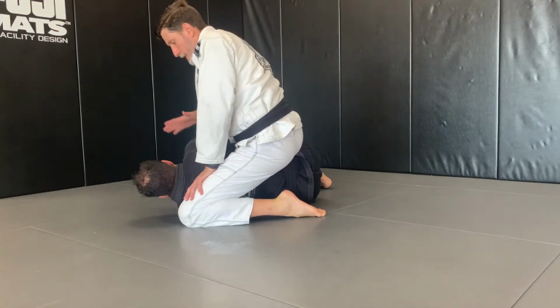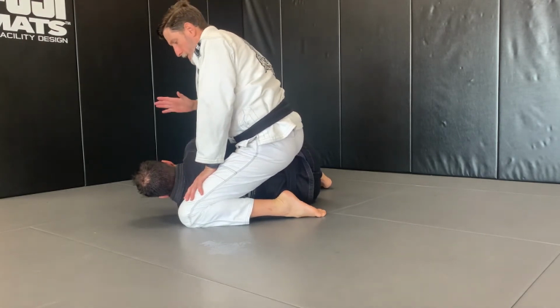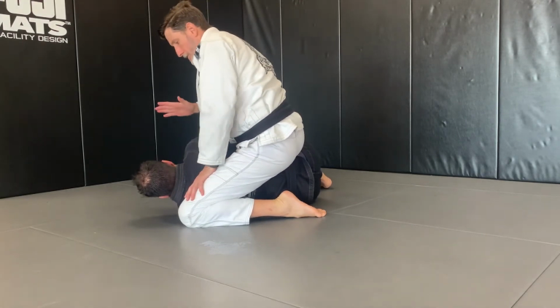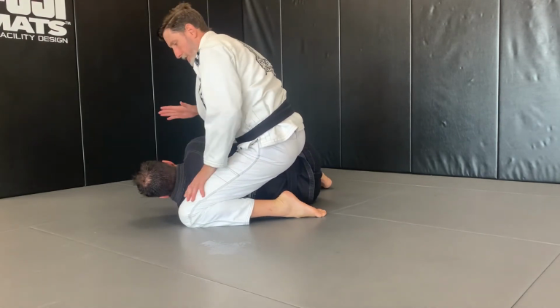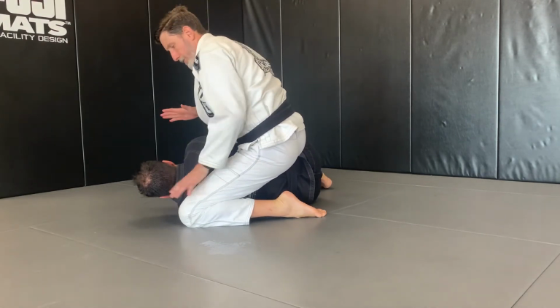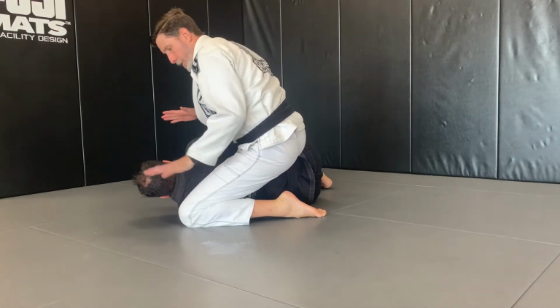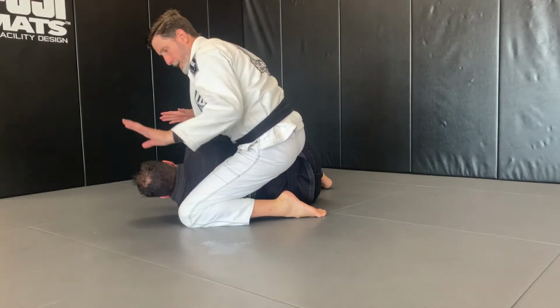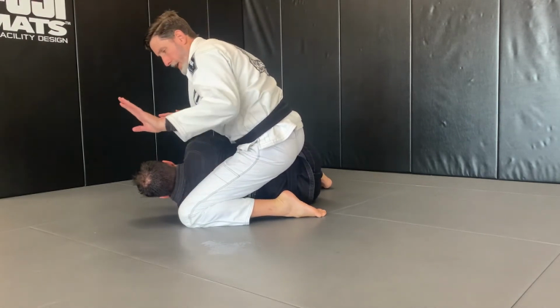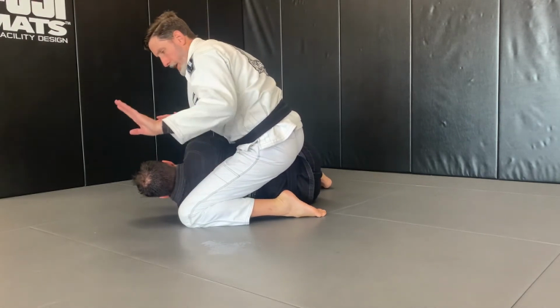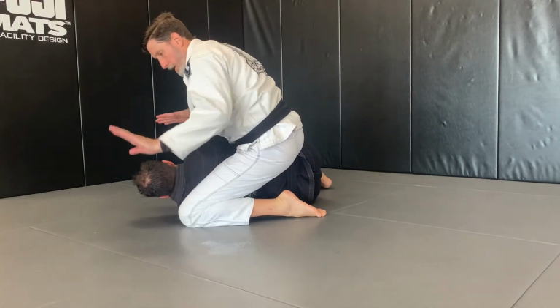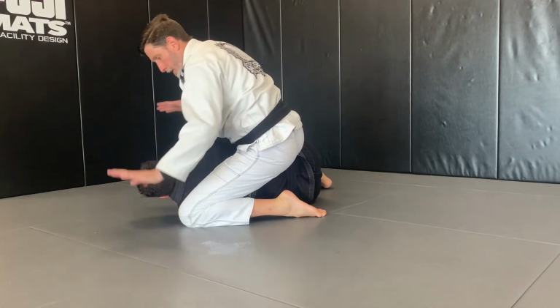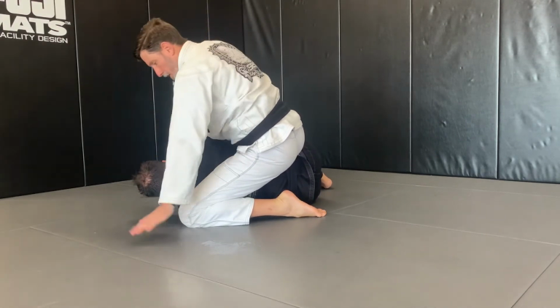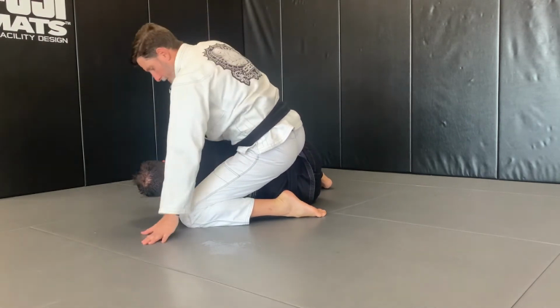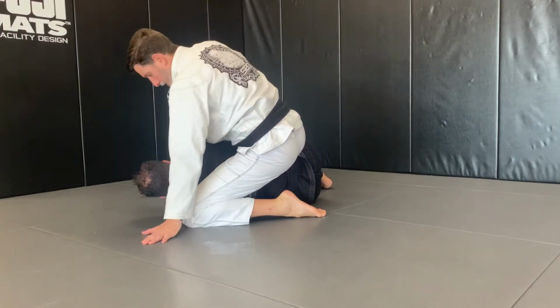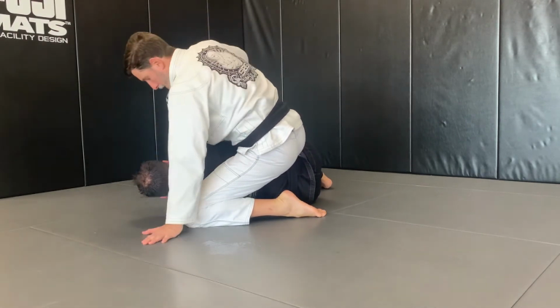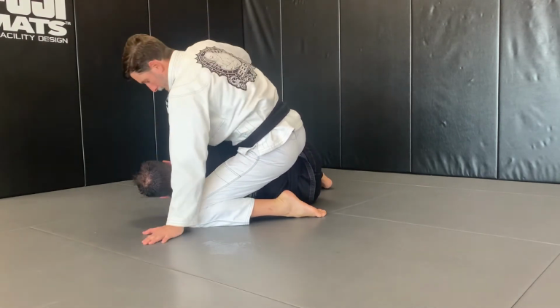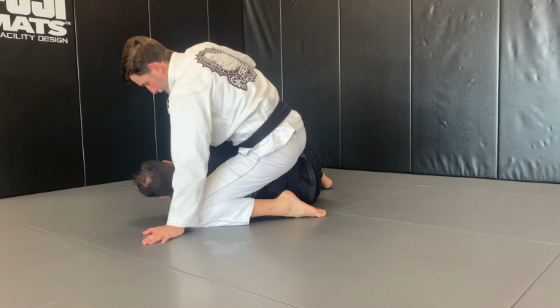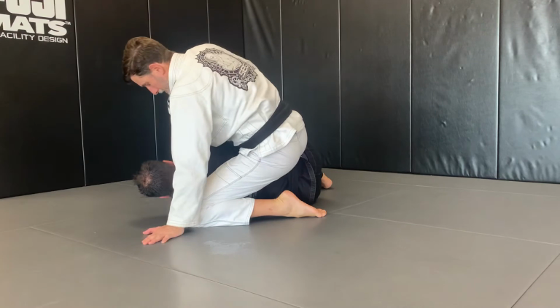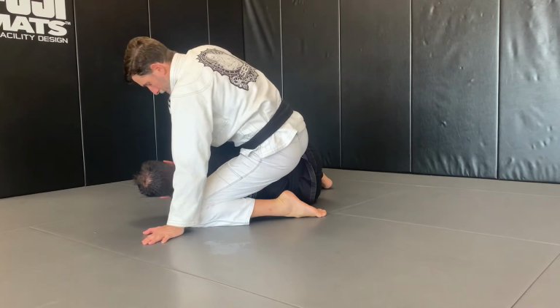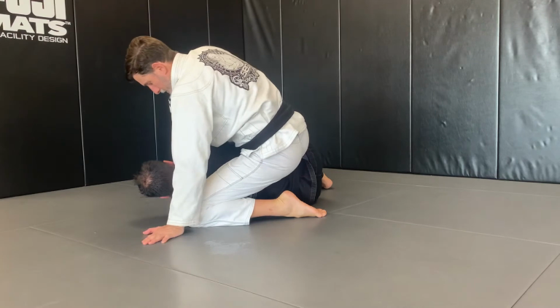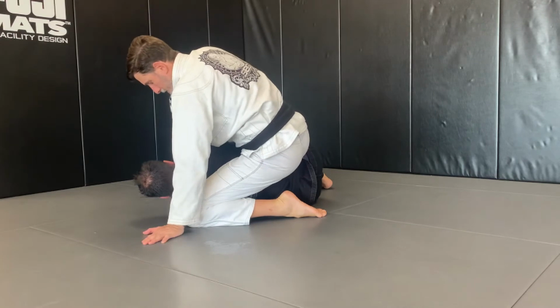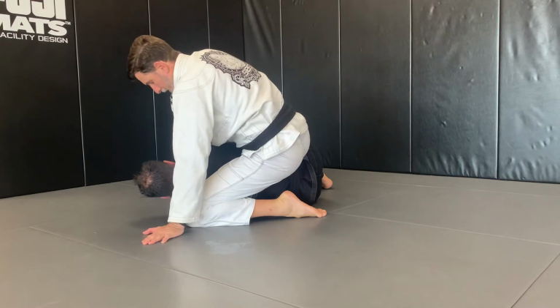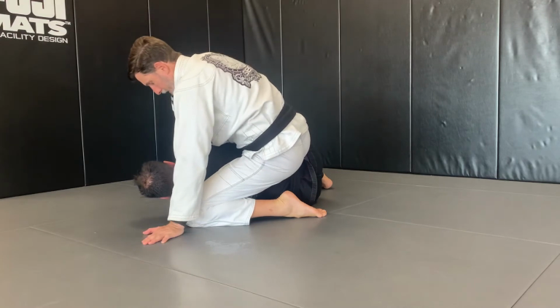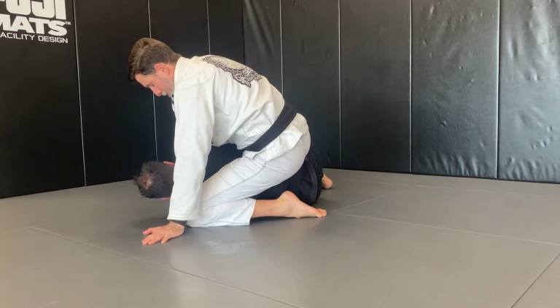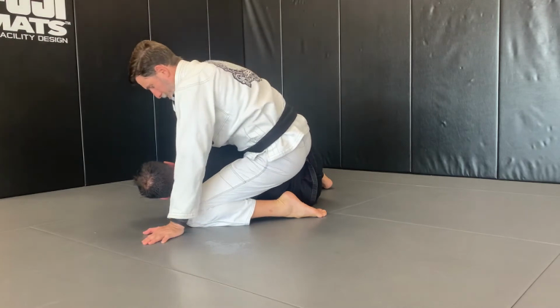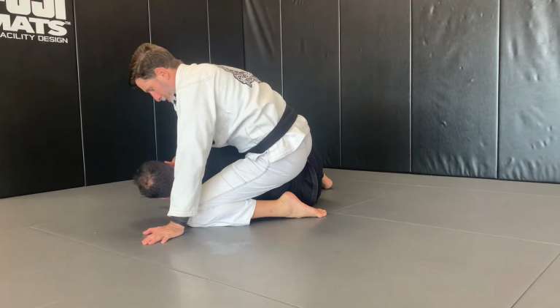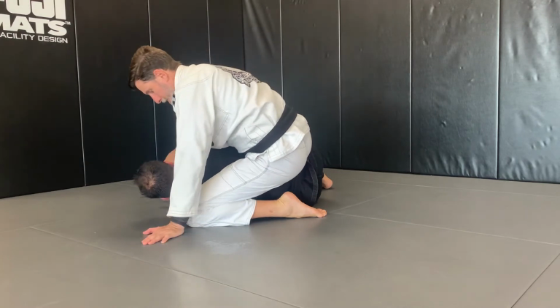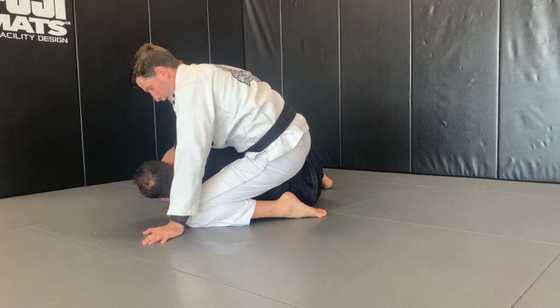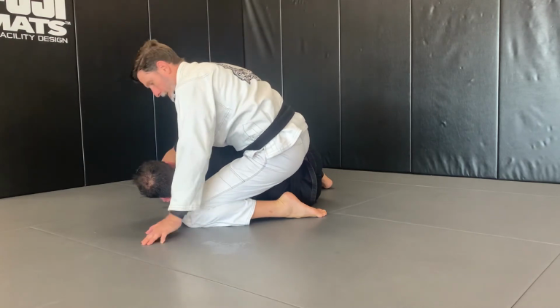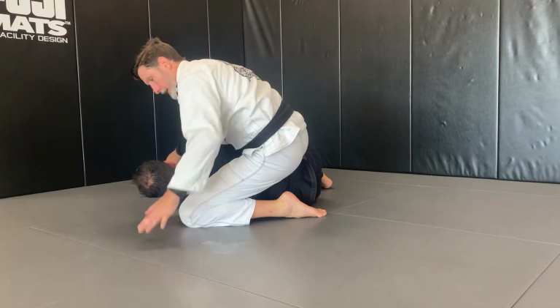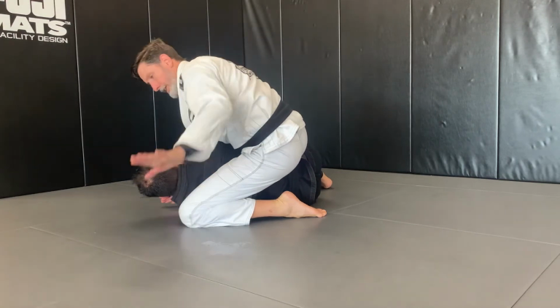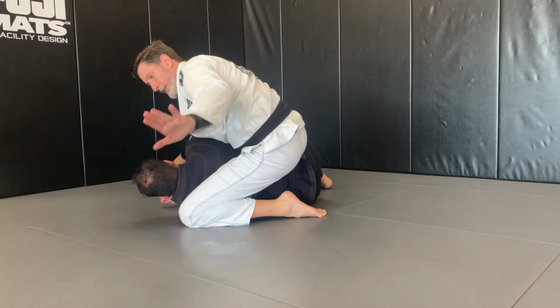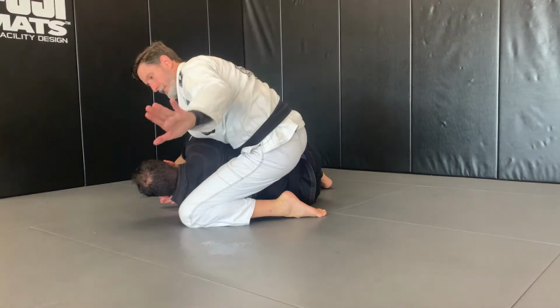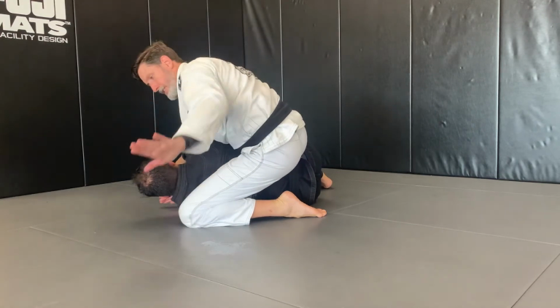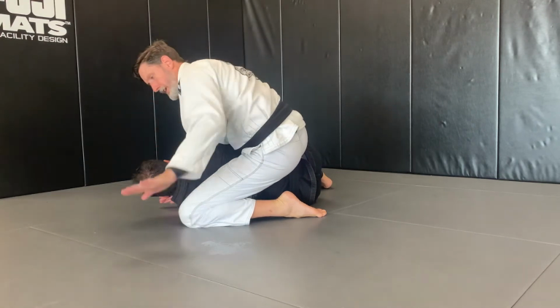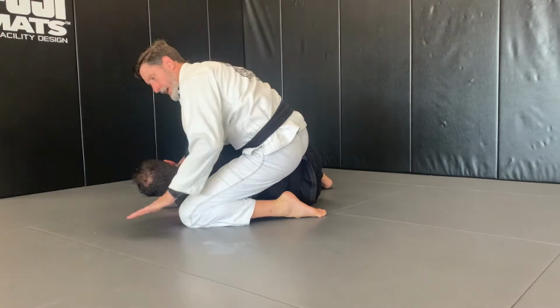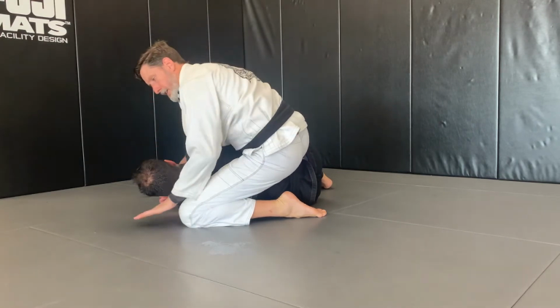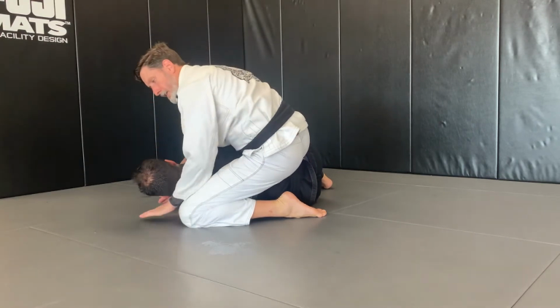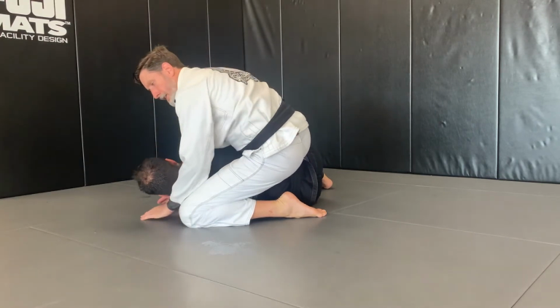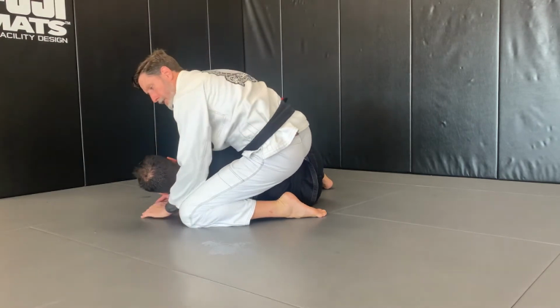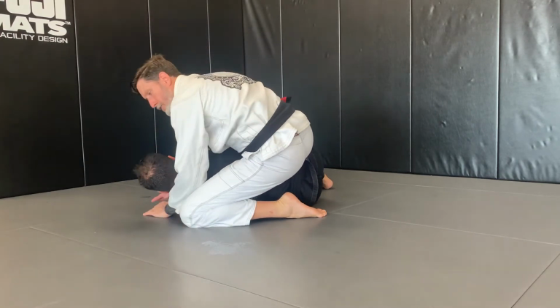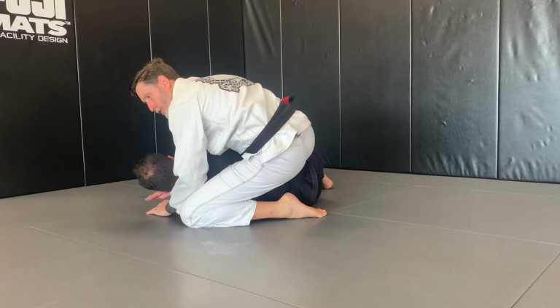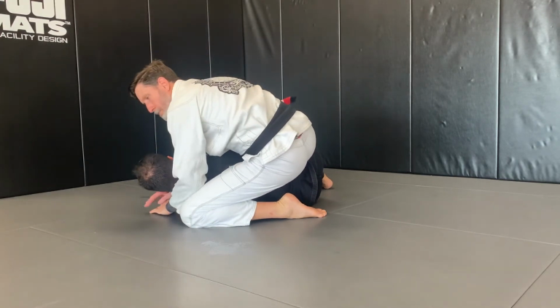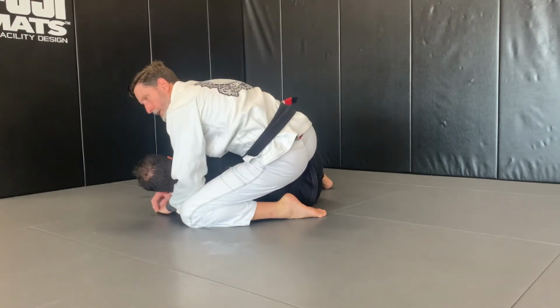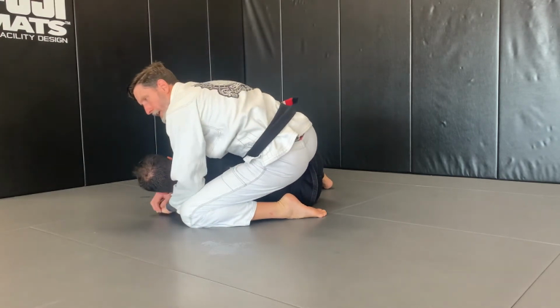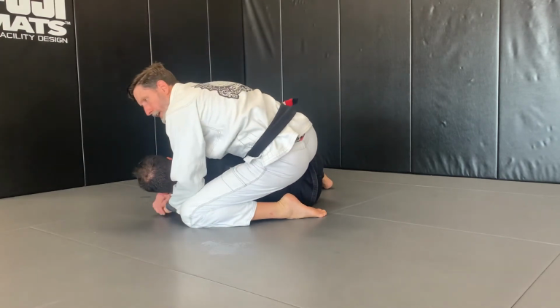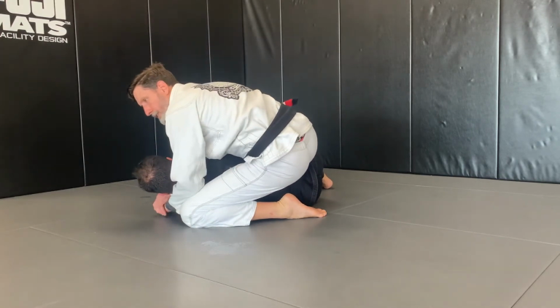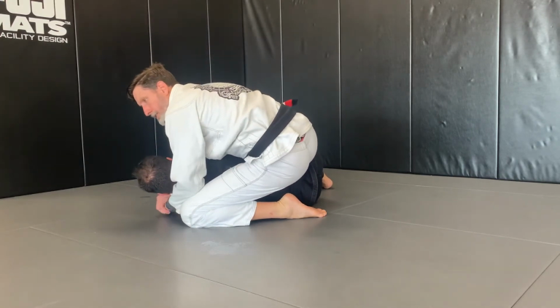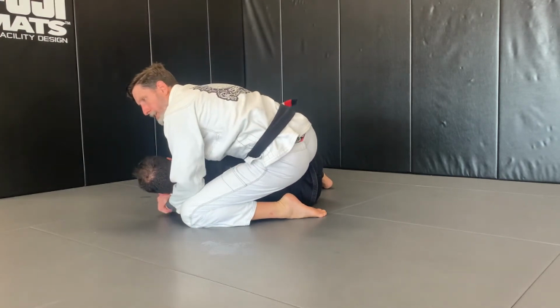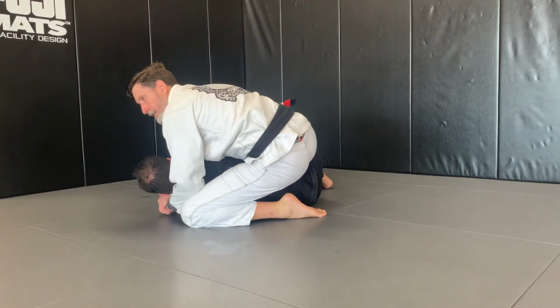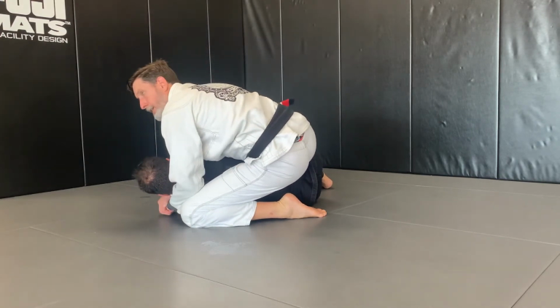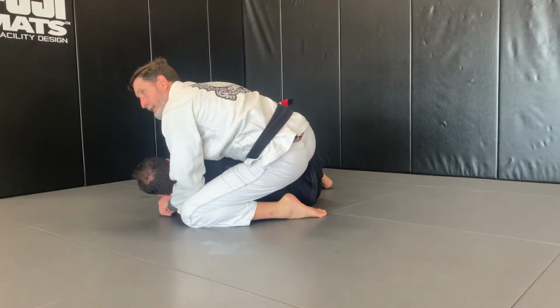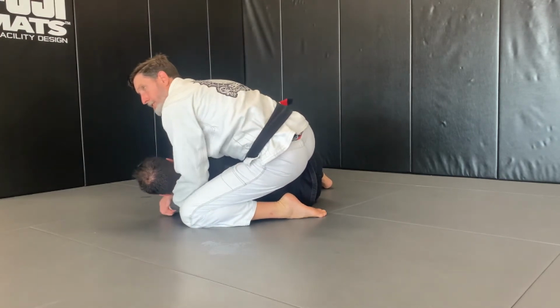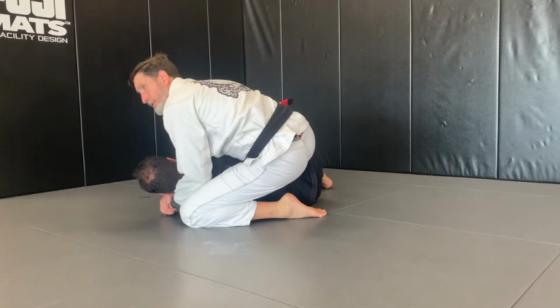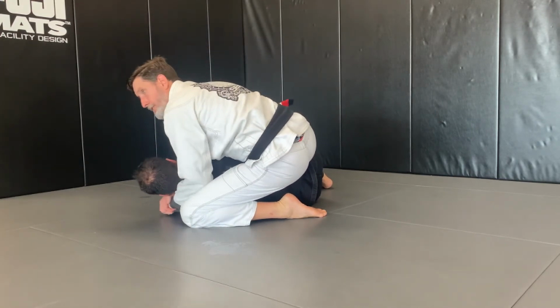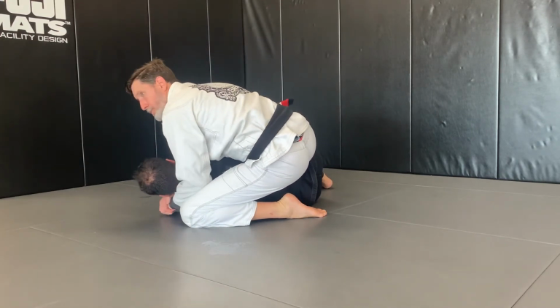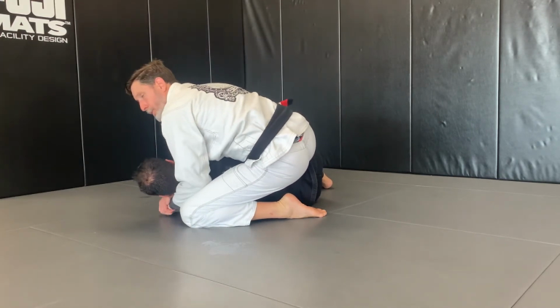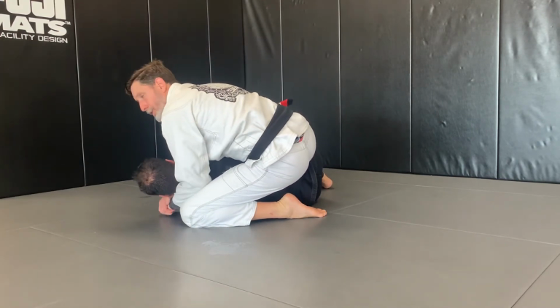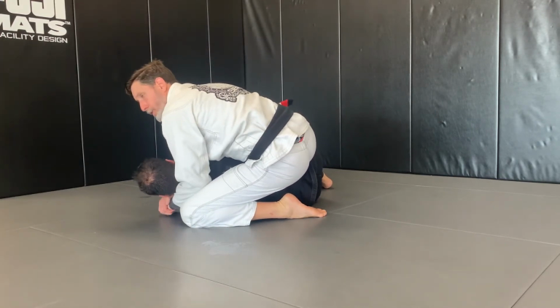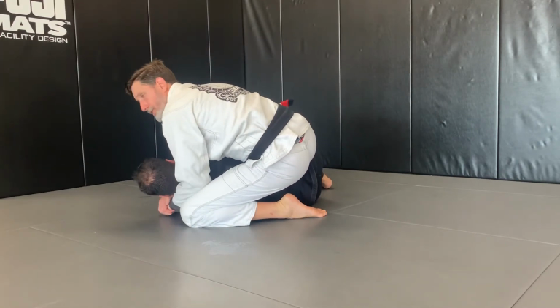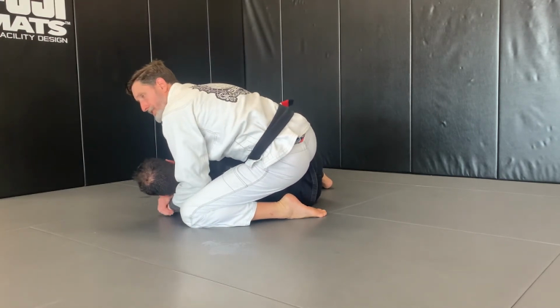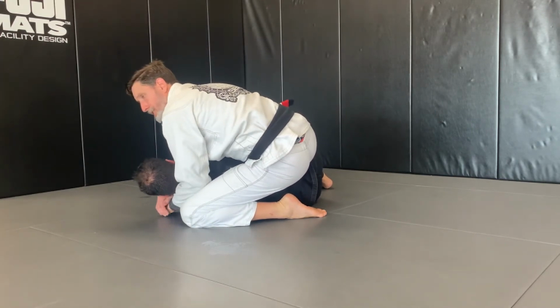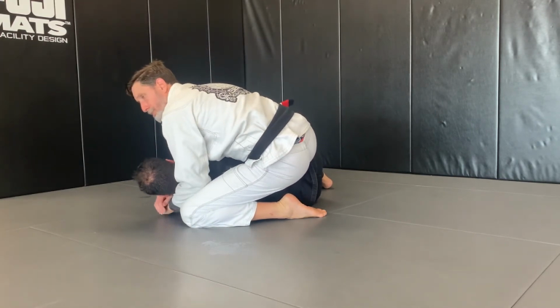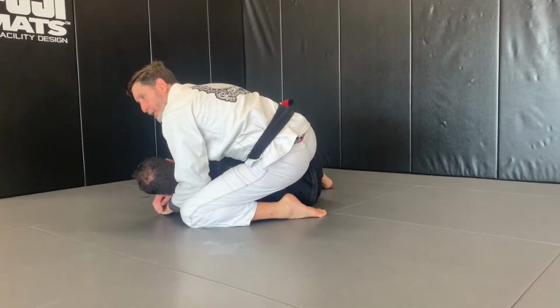From here, I go up underneath his arm and underneath his head and I join my hands. This is what we call a seat dog.